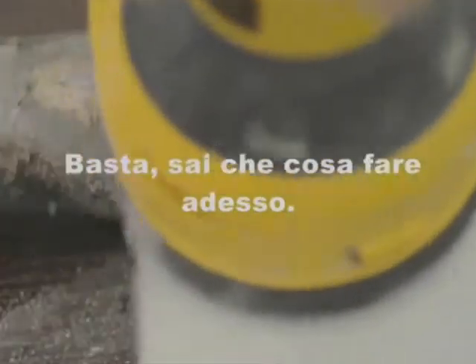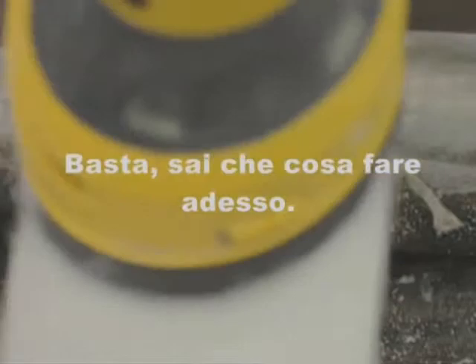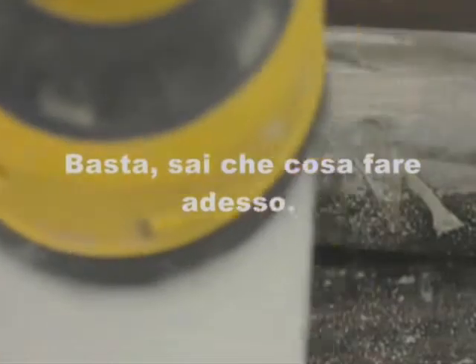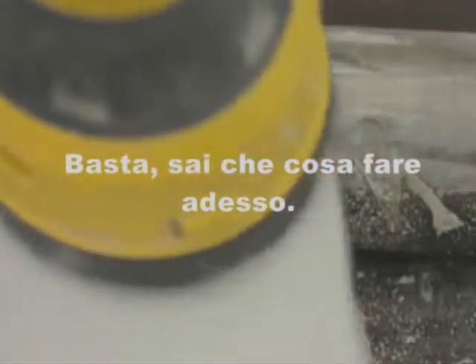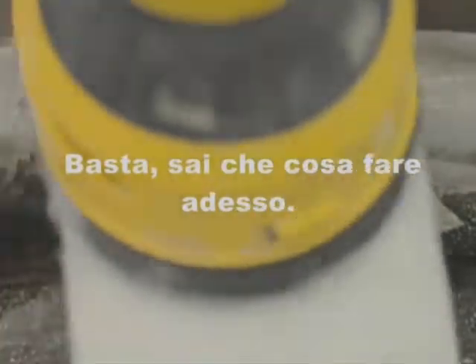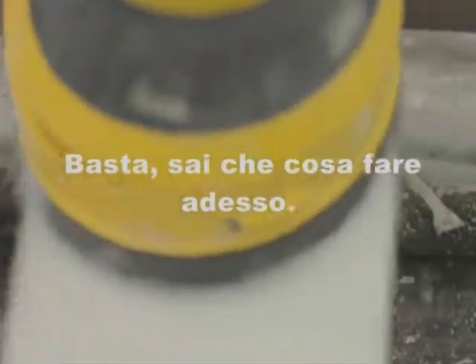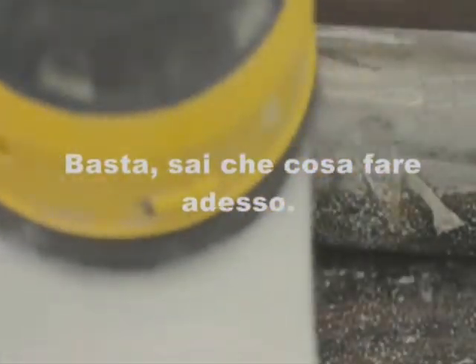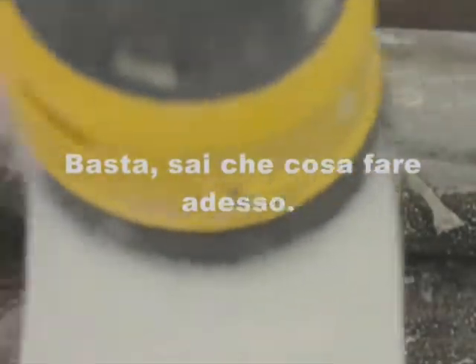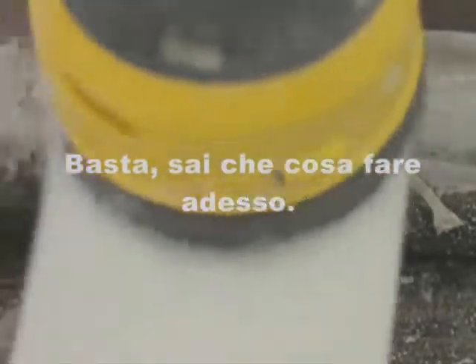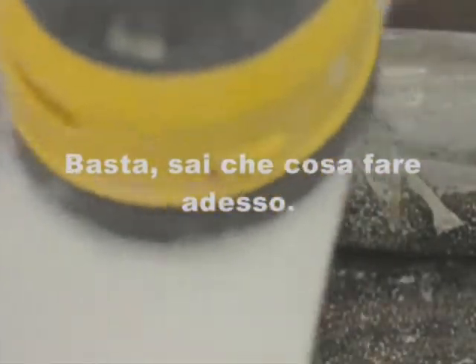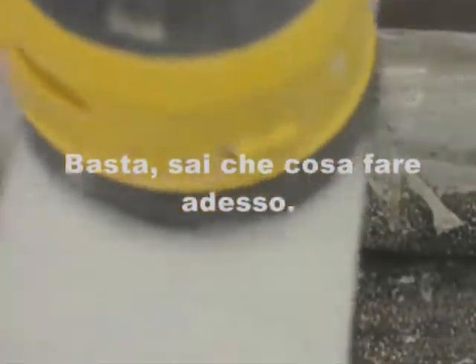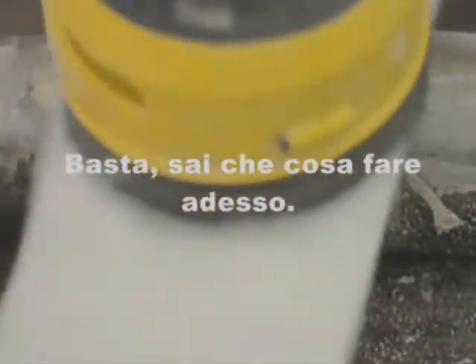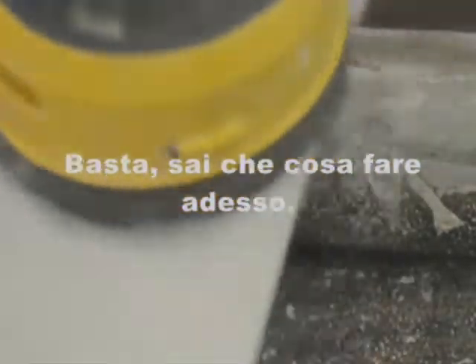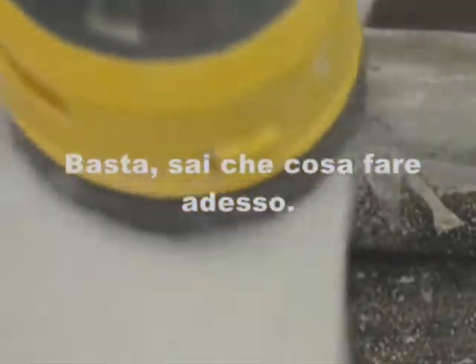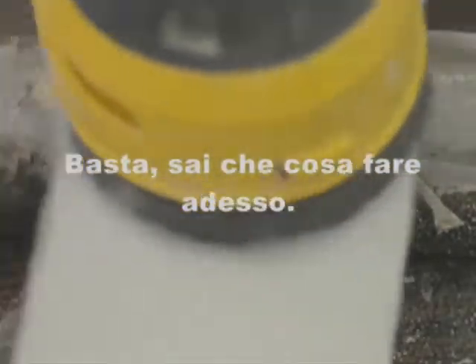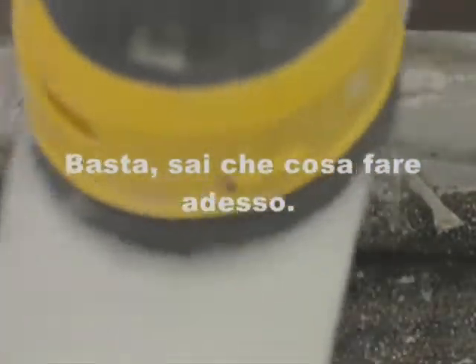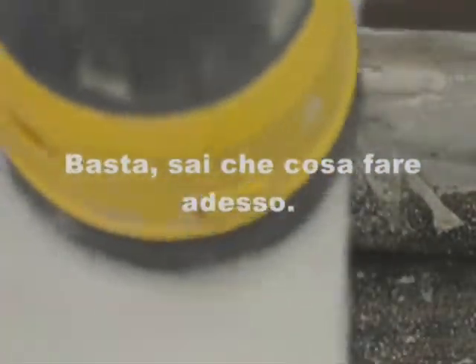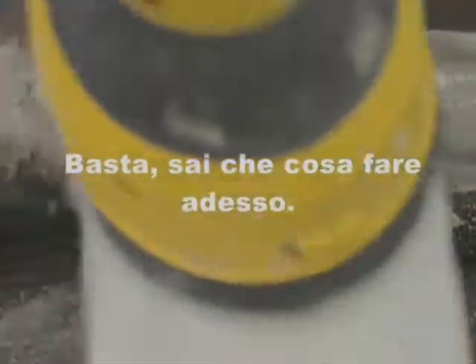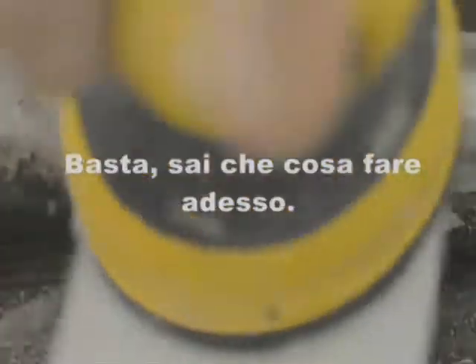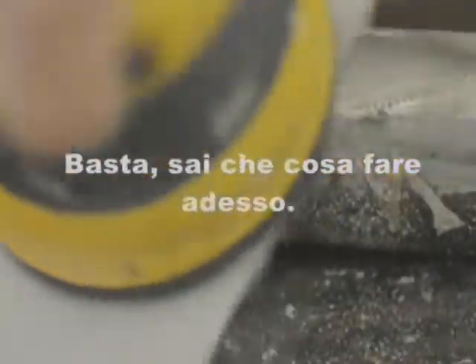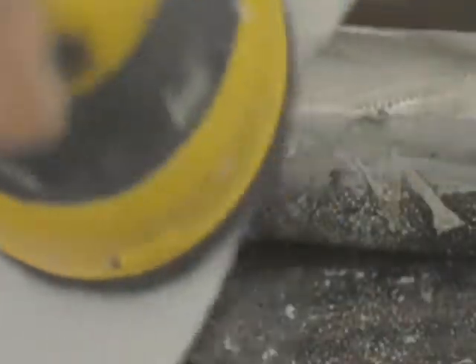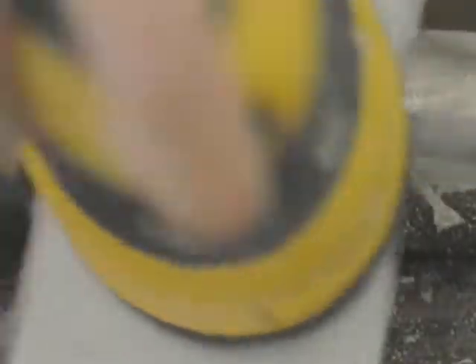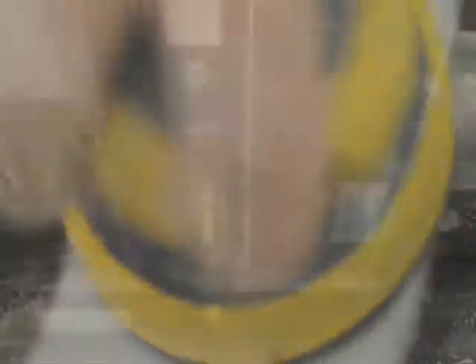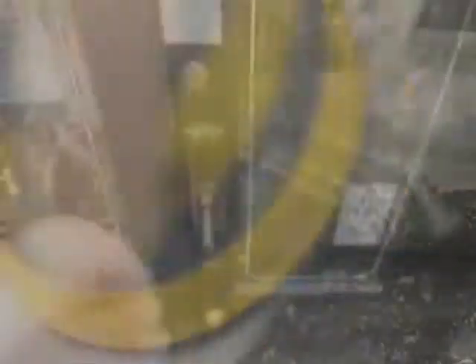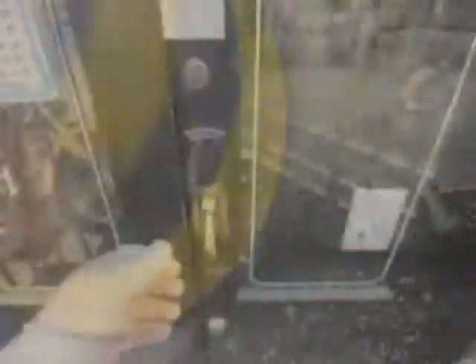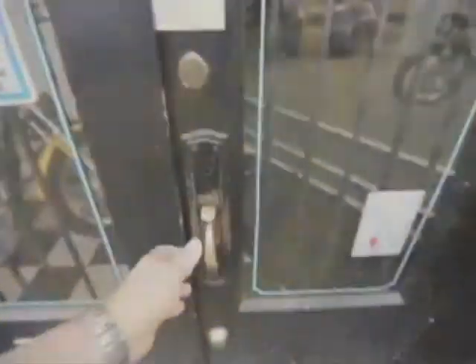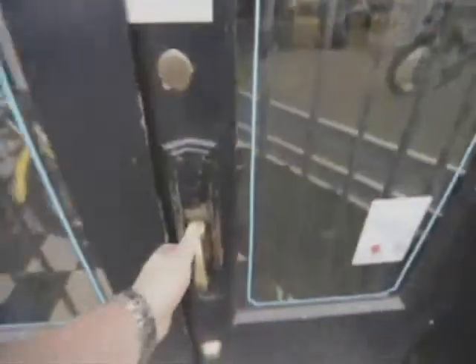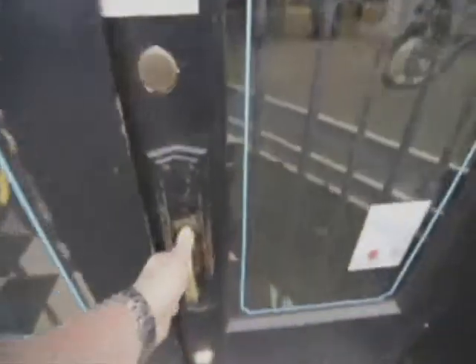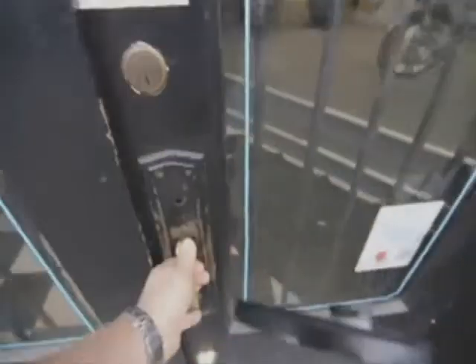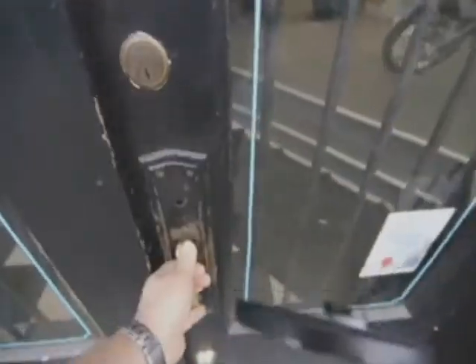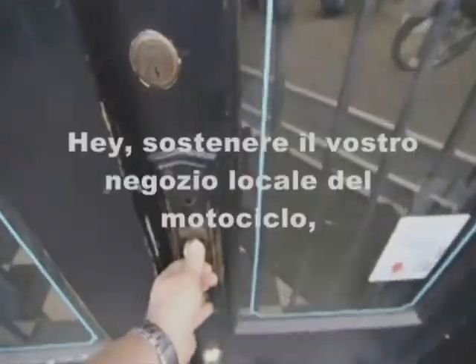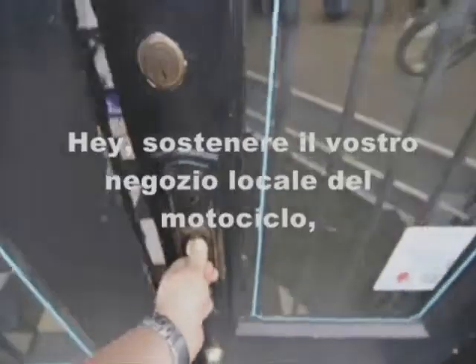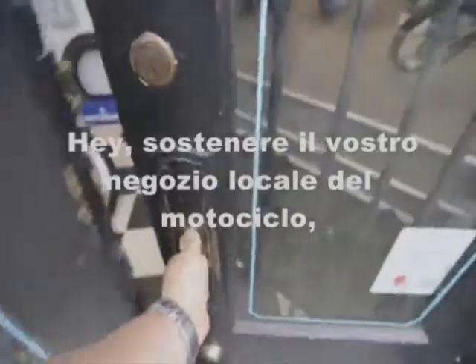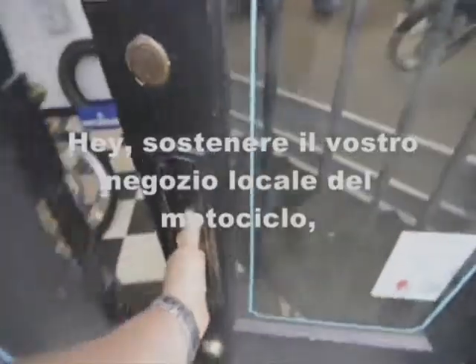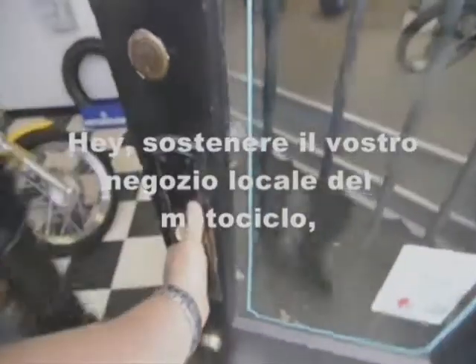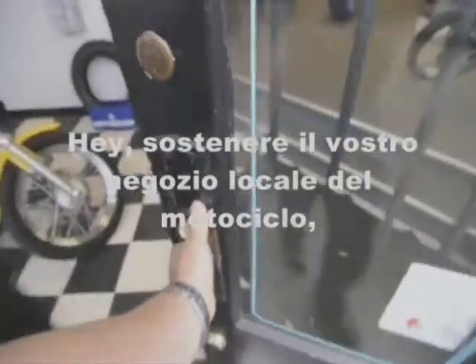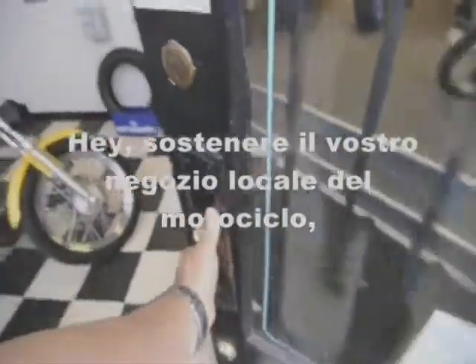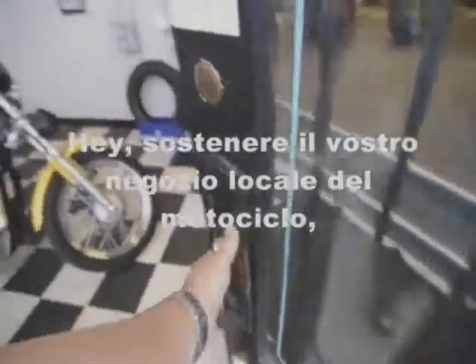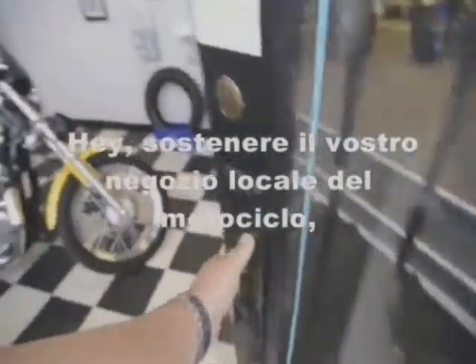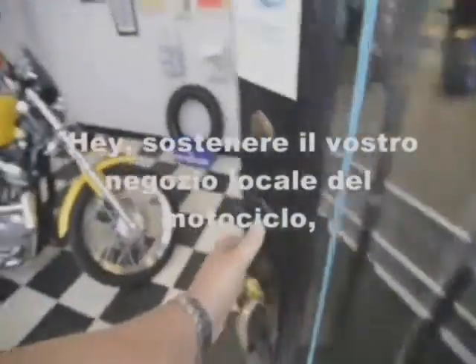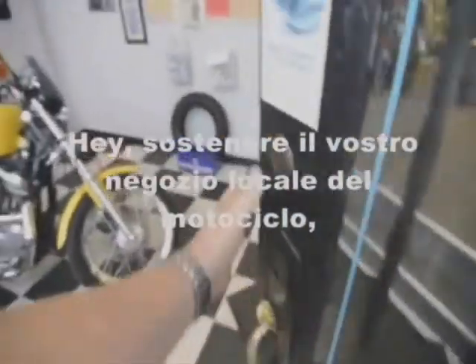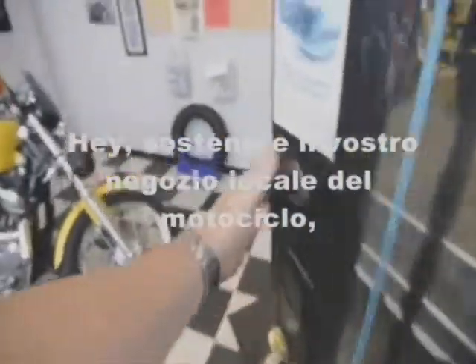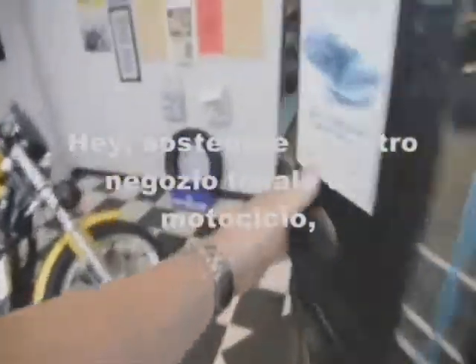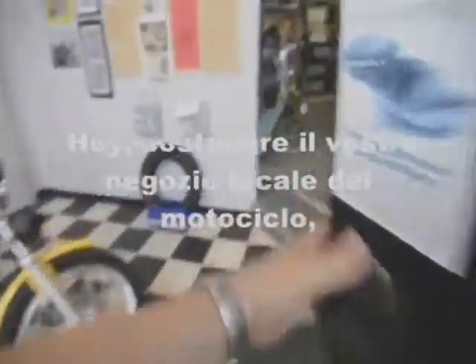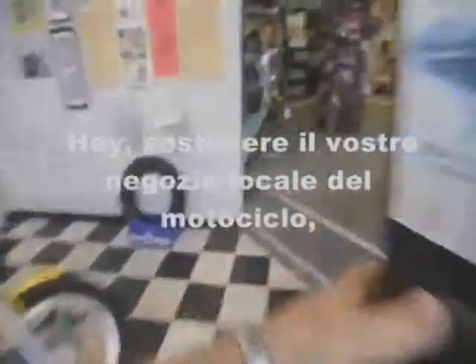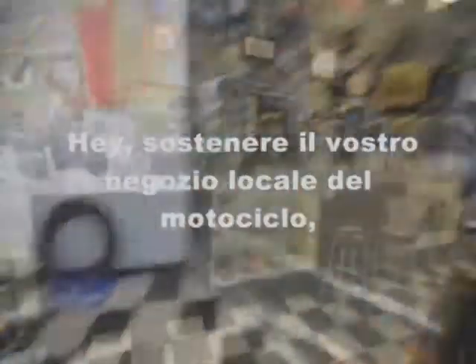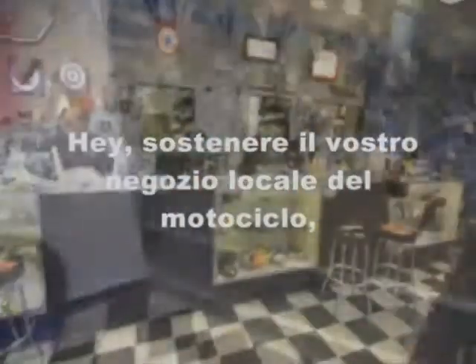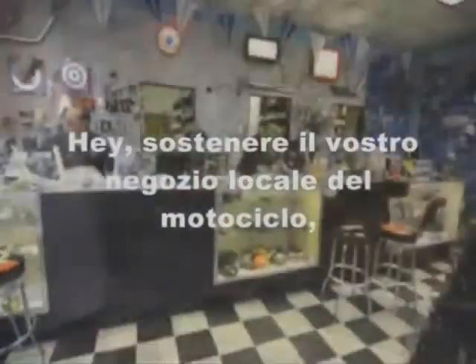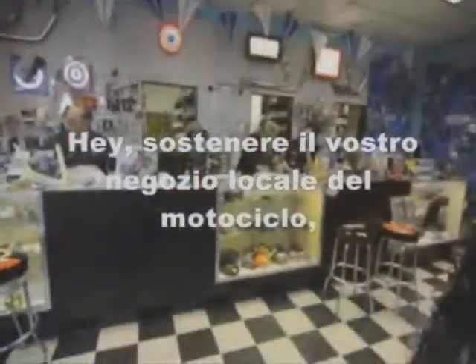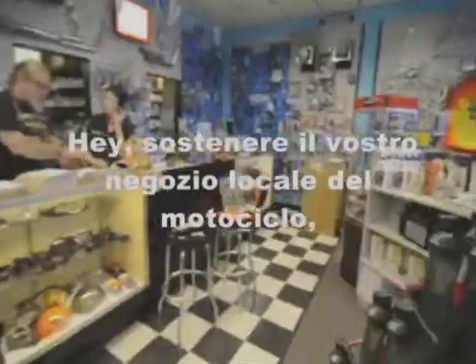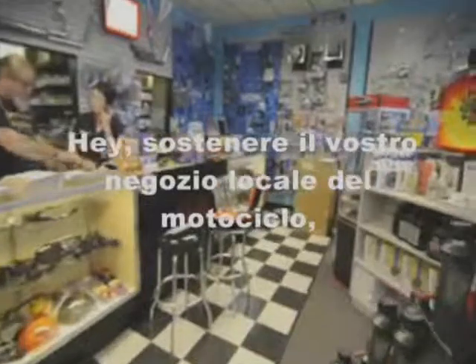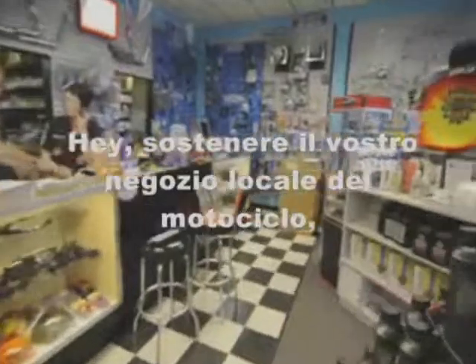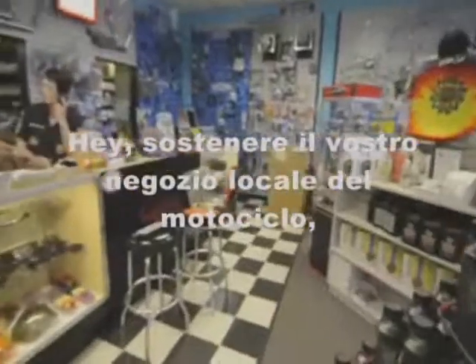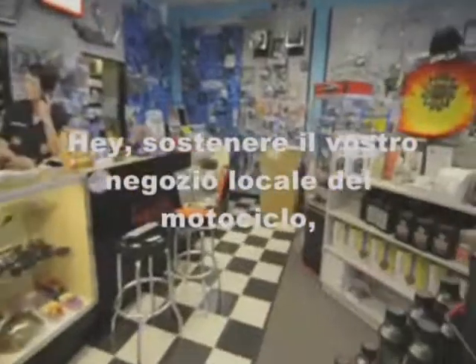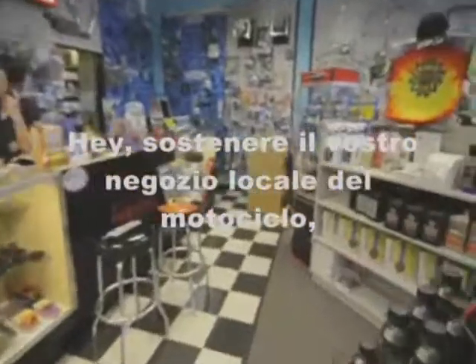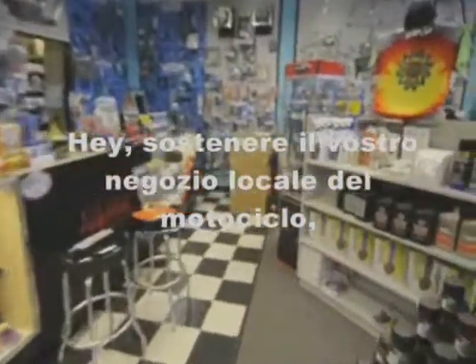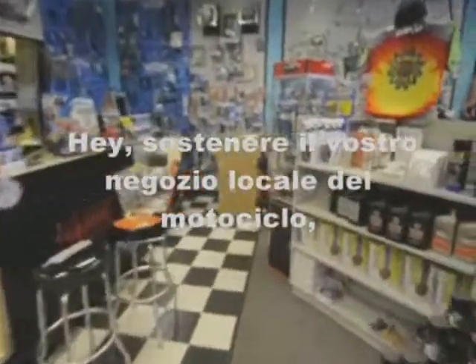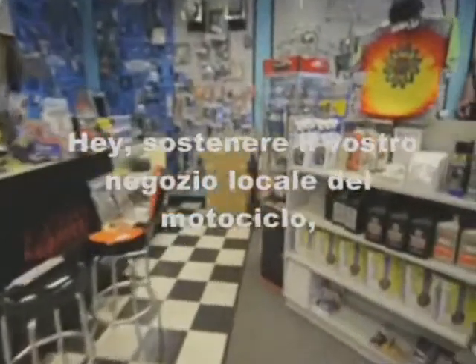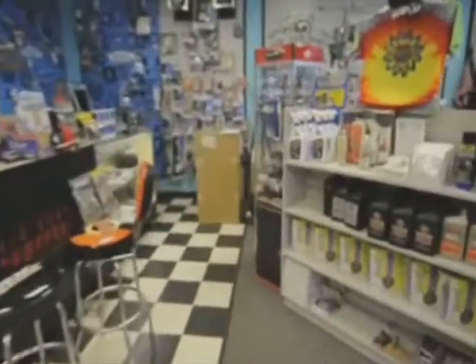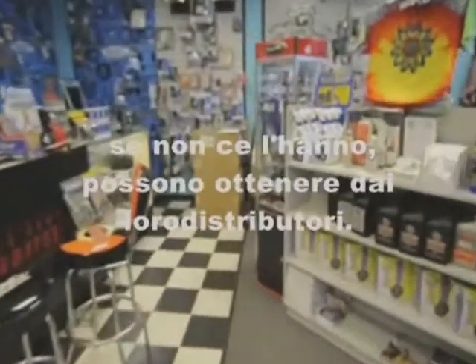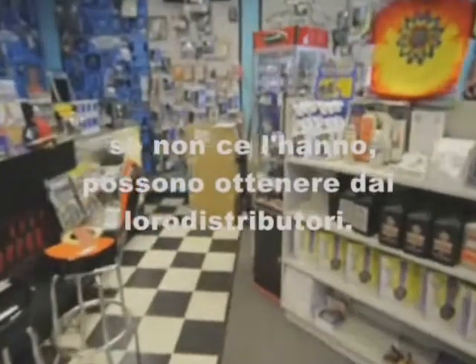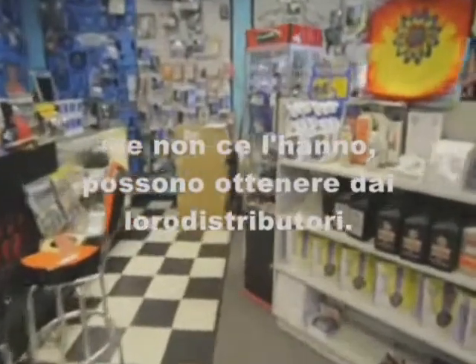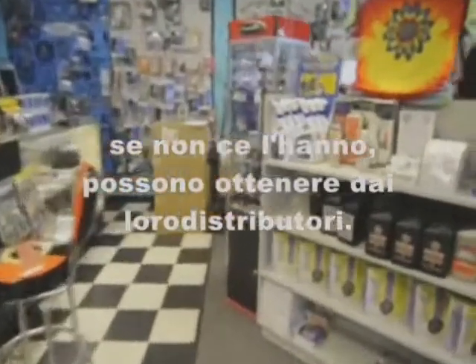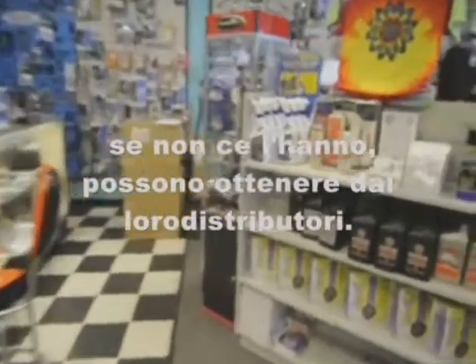Enough of that, you got the idea. Hey, support your local motorcycle shop. If they don't have Blue Job, they can get it right in.